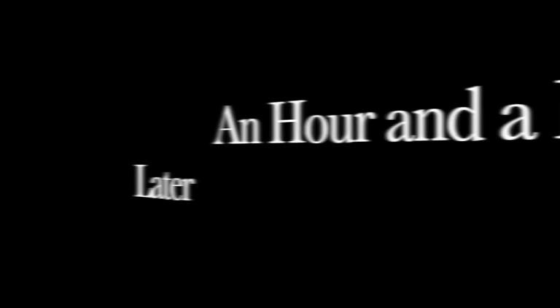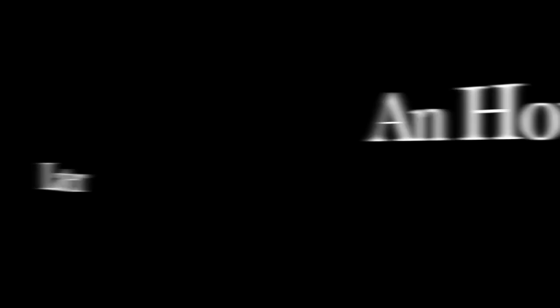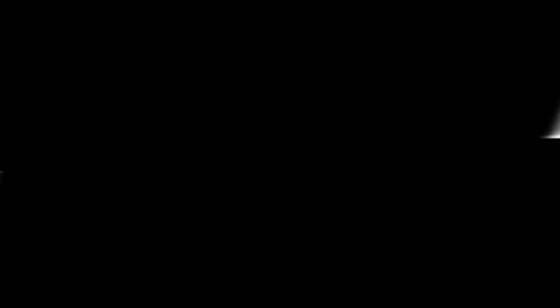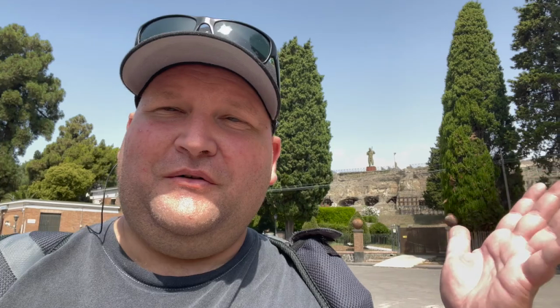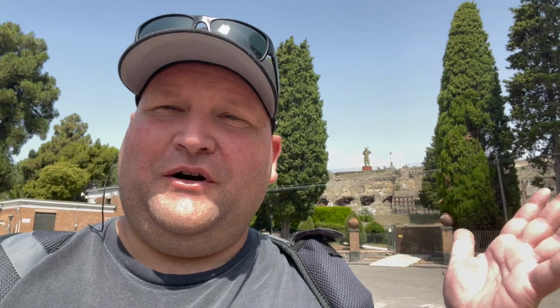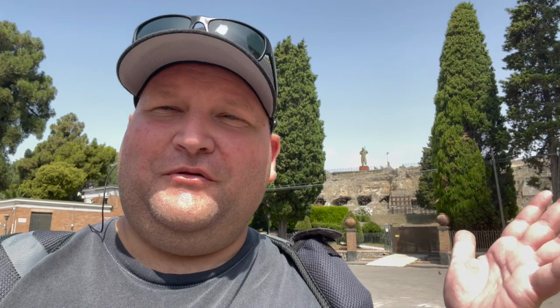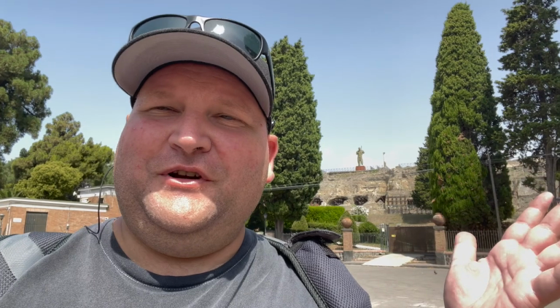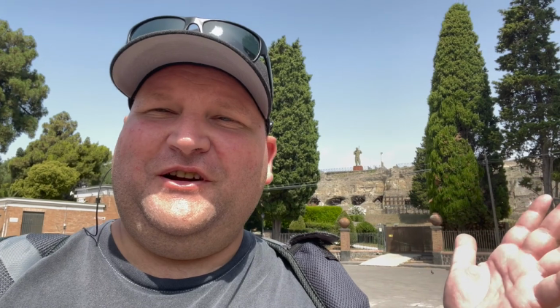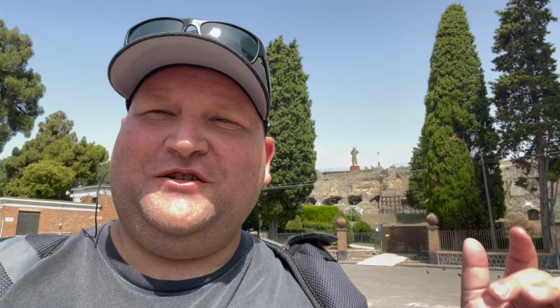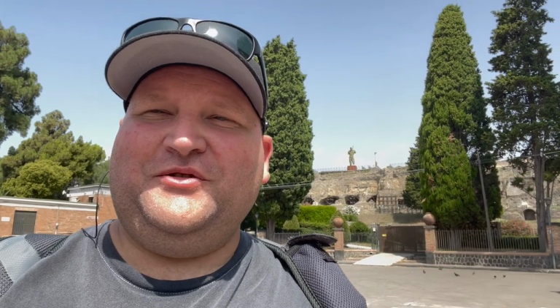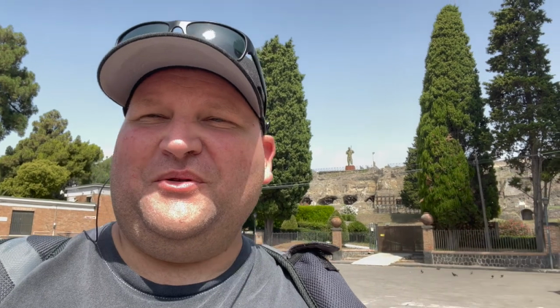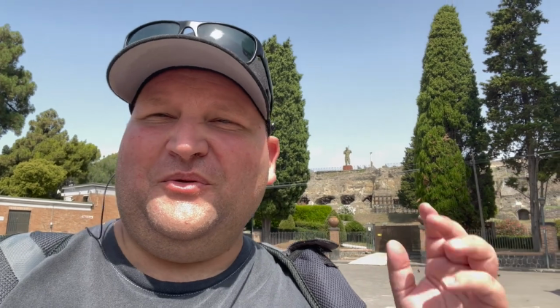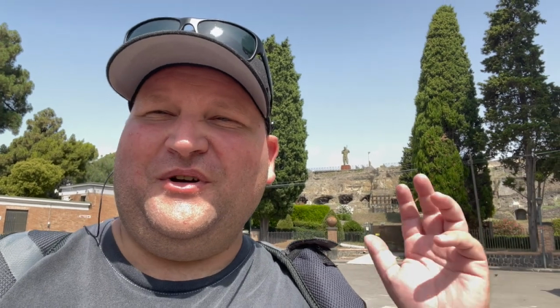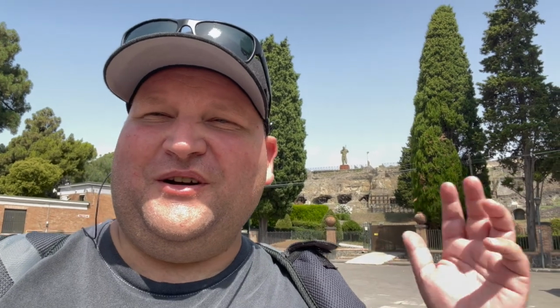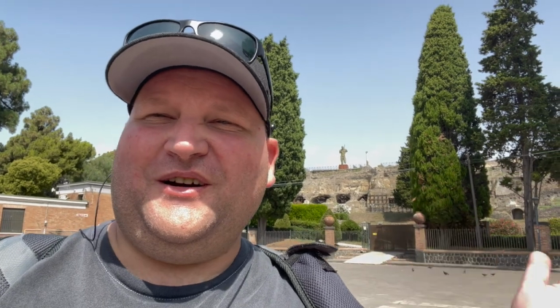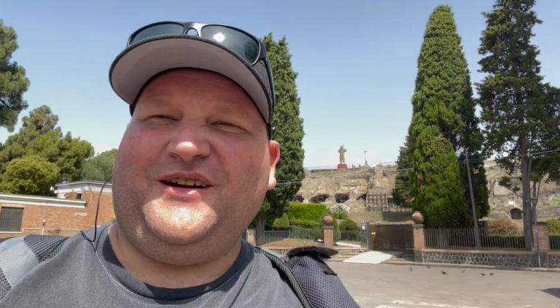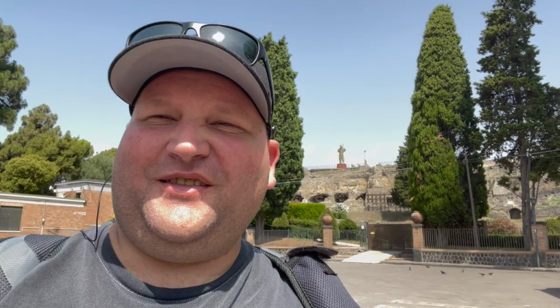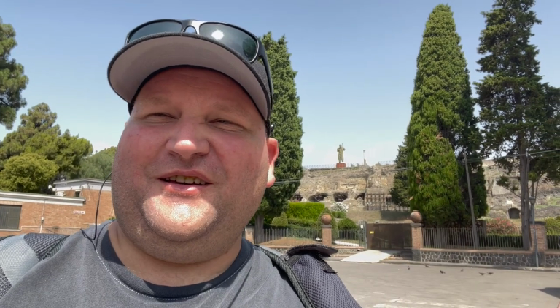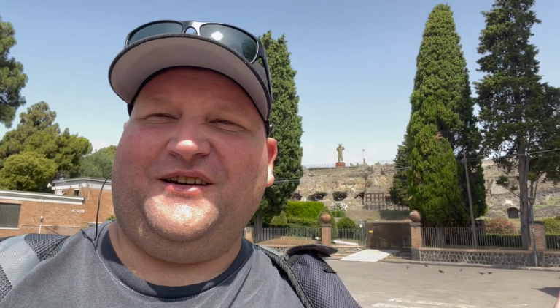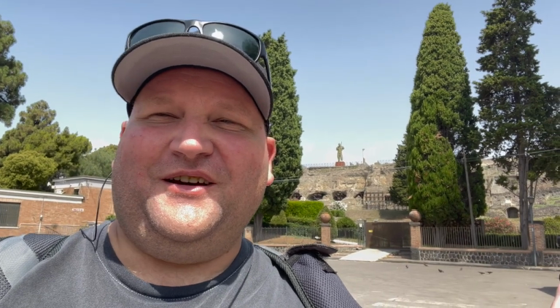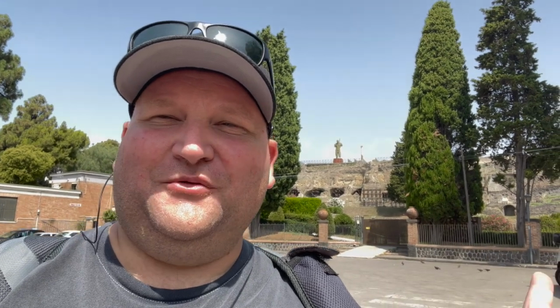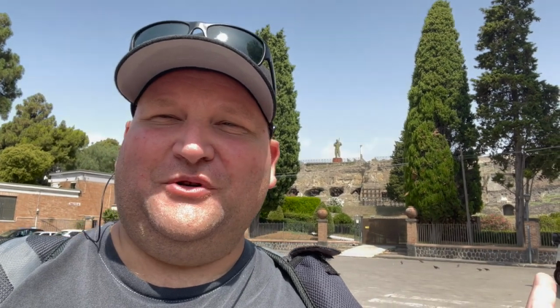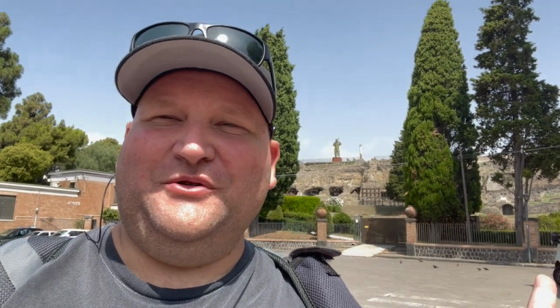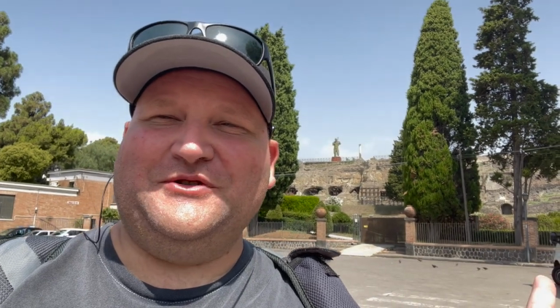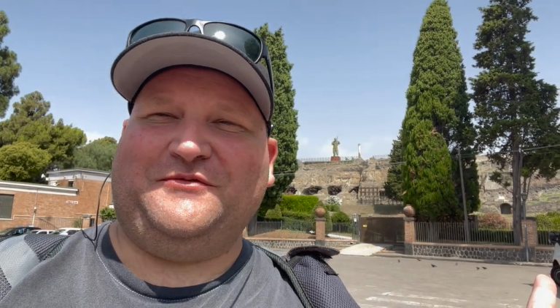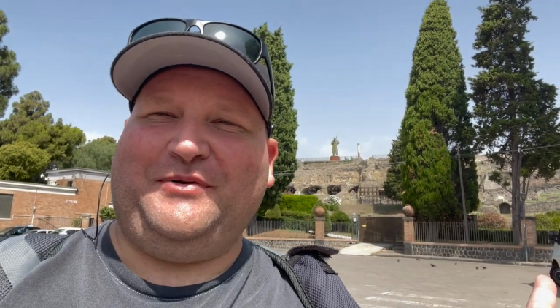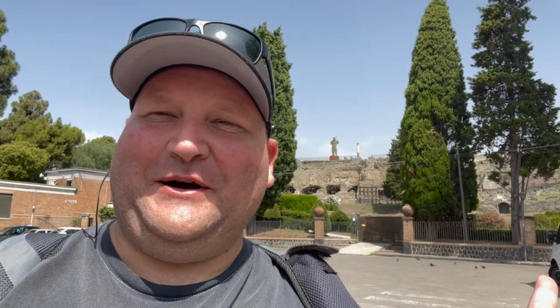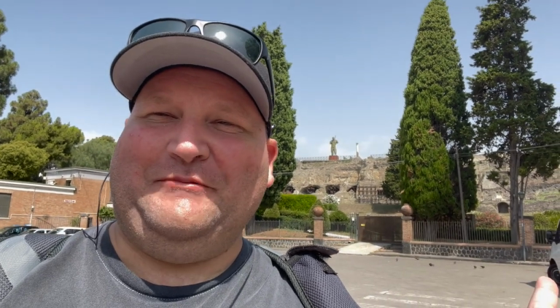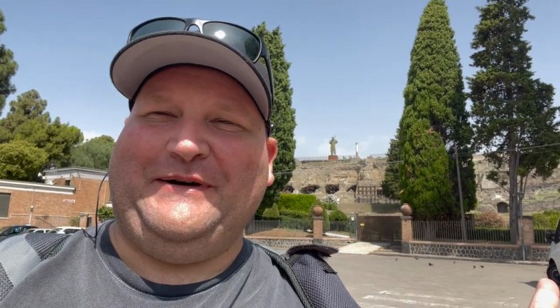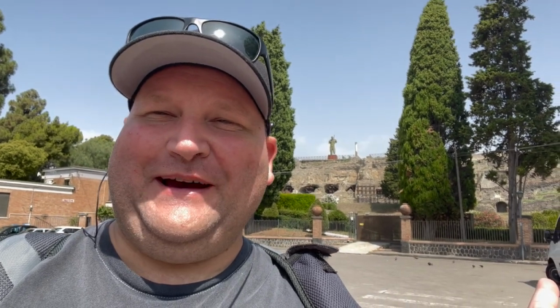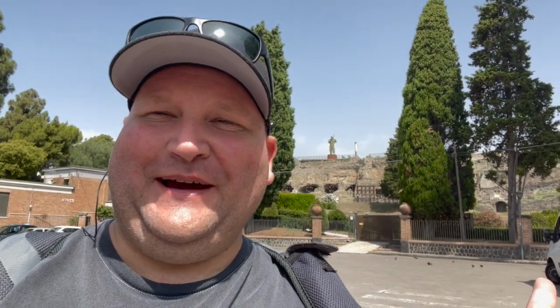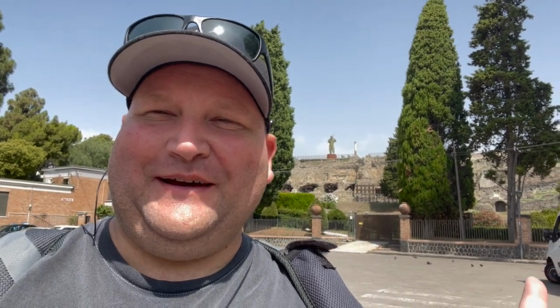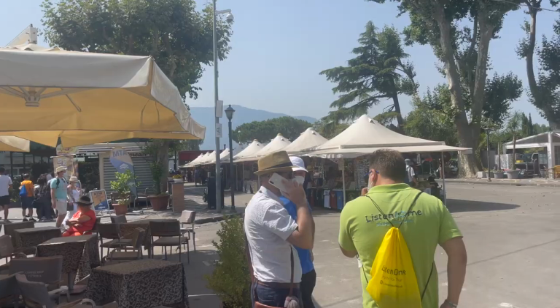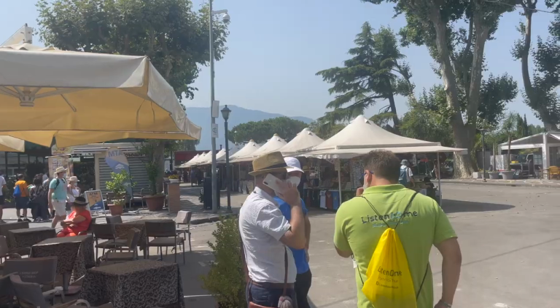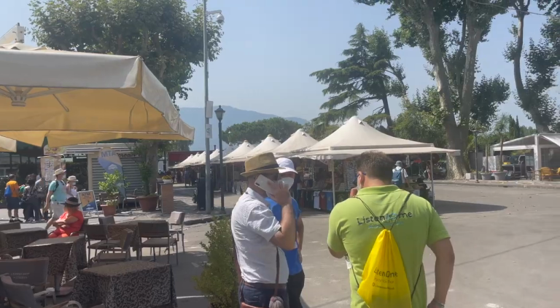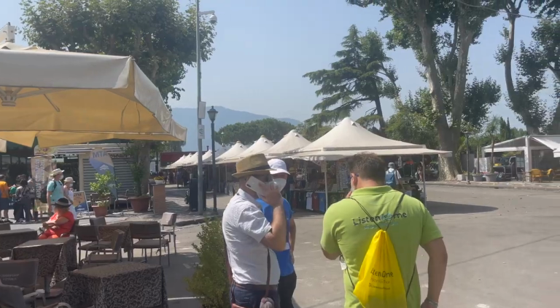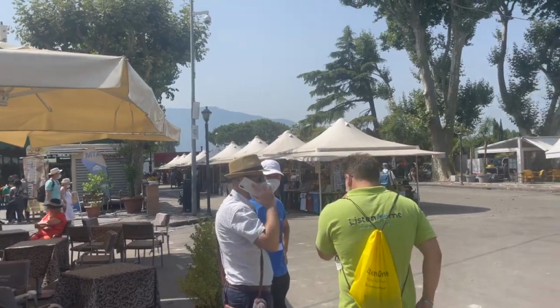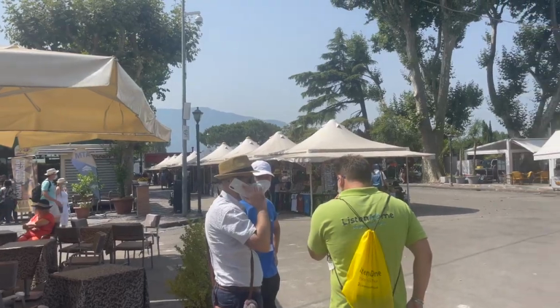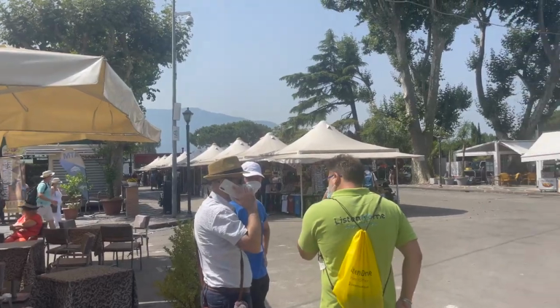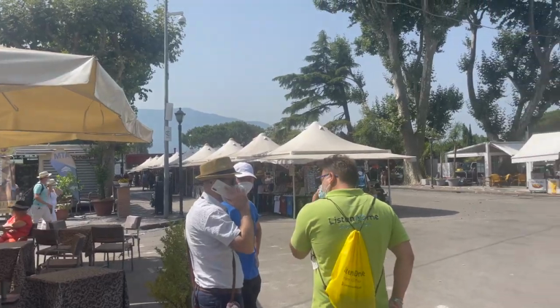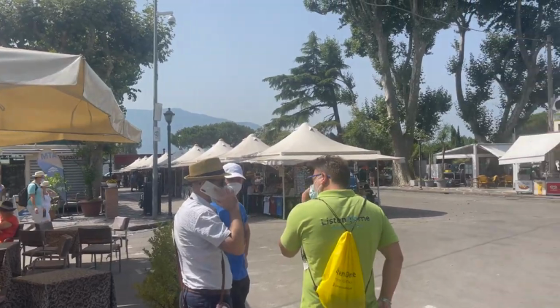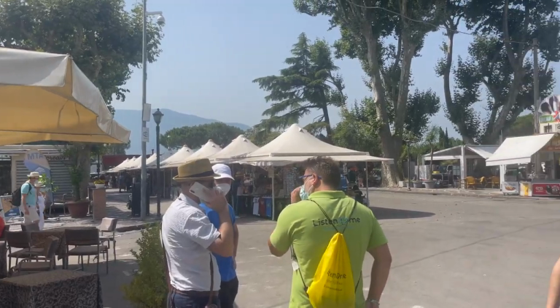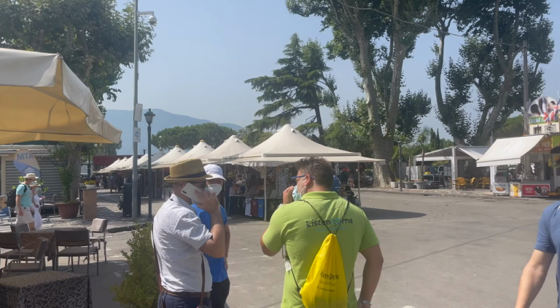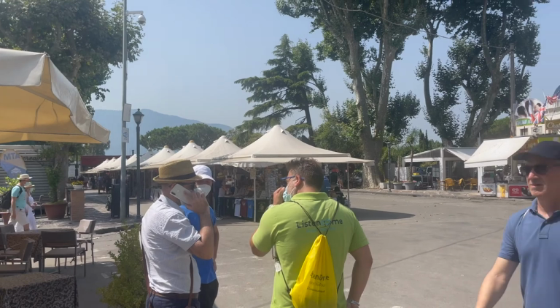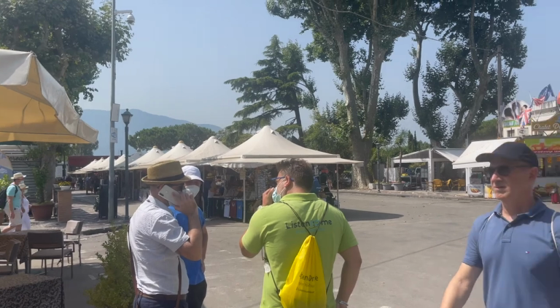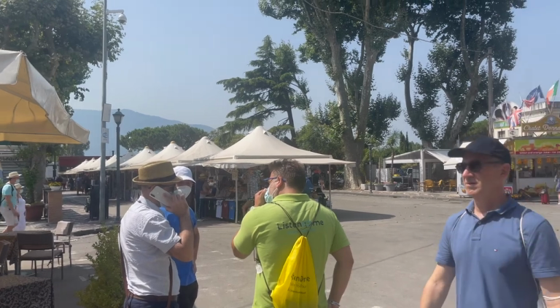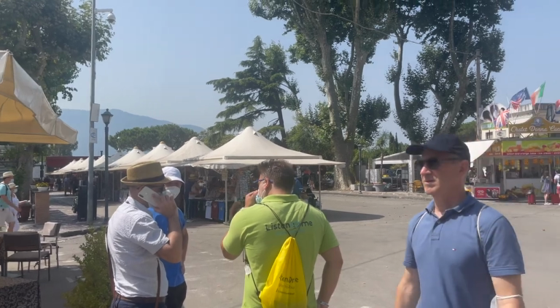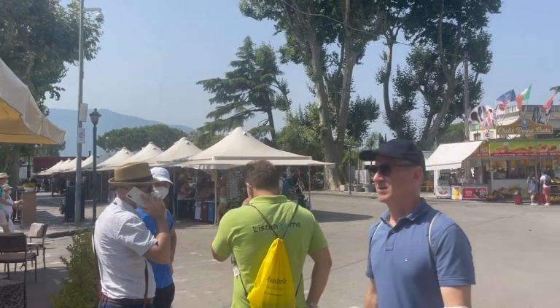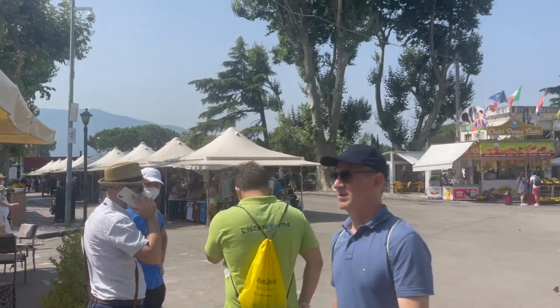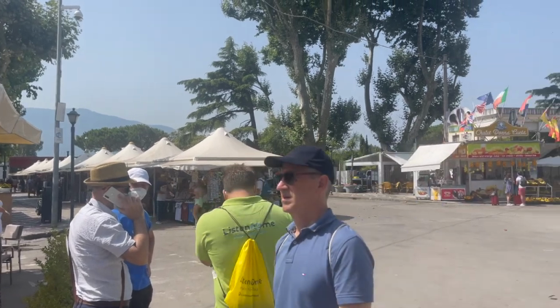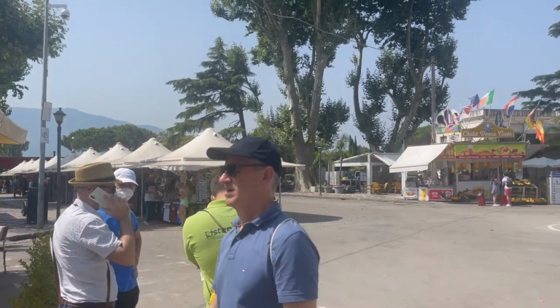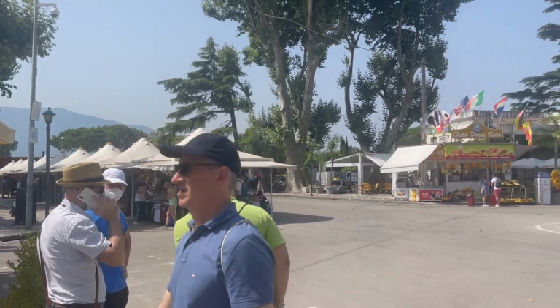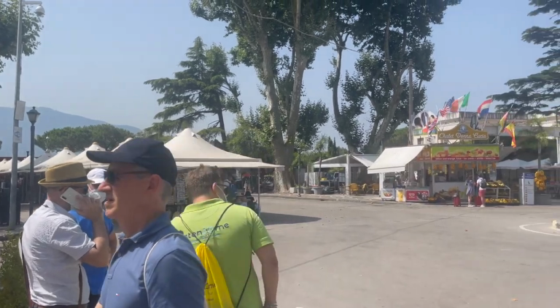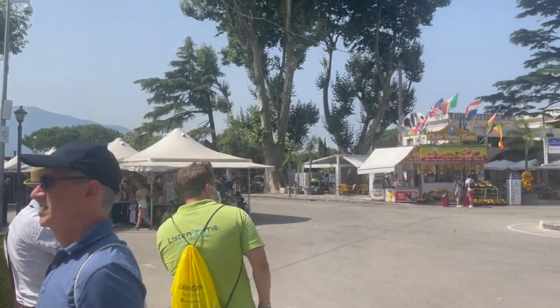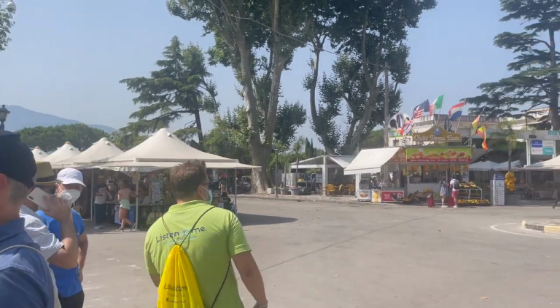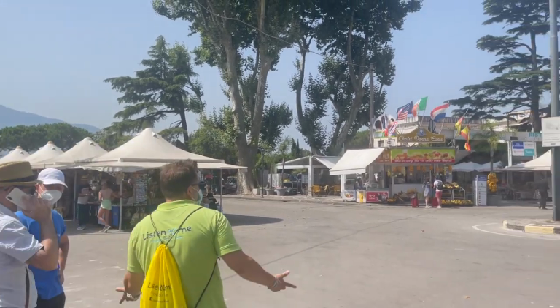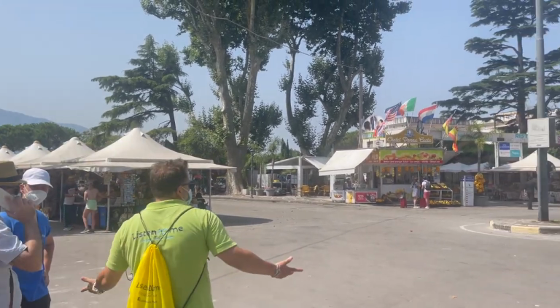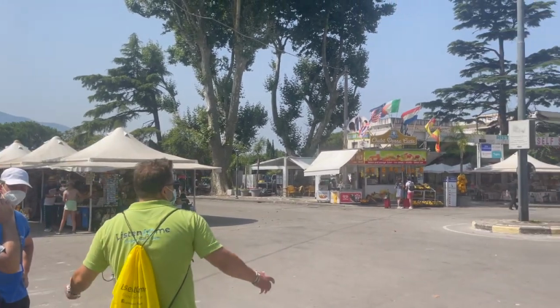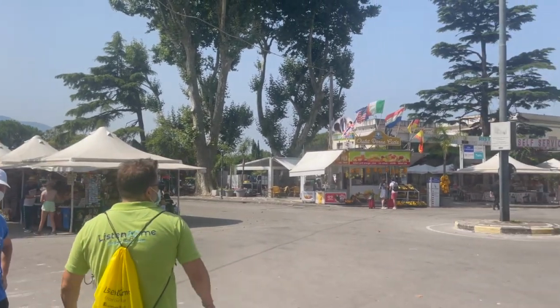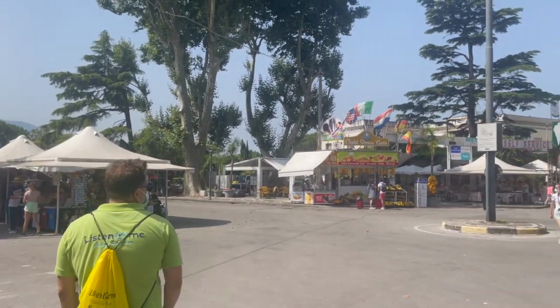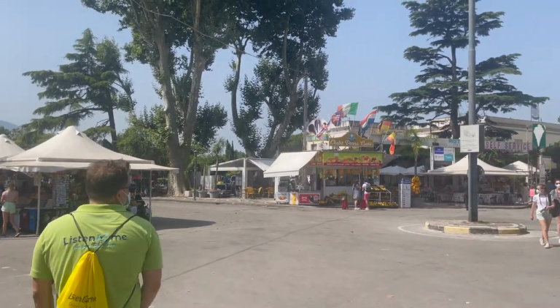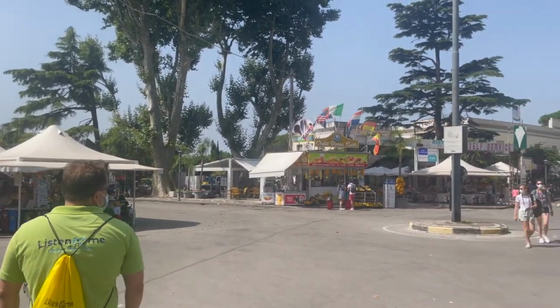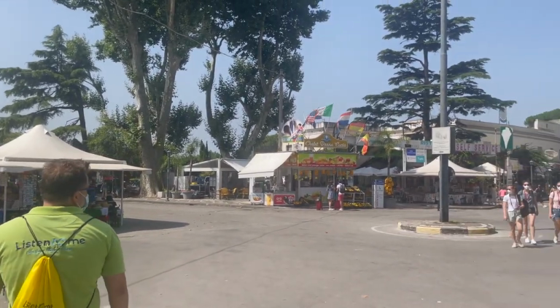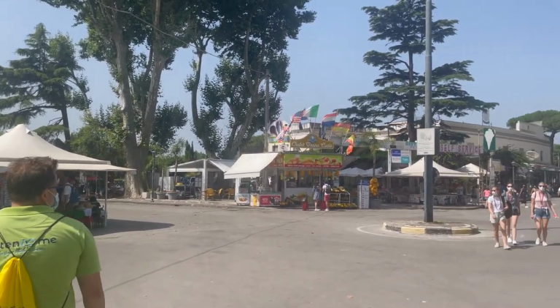Well, we're here. We're at the ruins of Pompeii, just waiting for the tour to get started. This is gonna be a lot of fun.